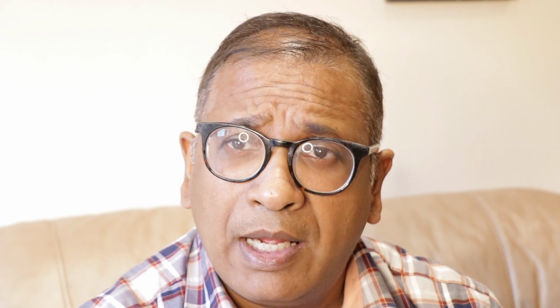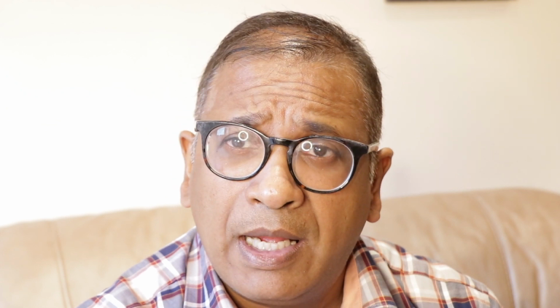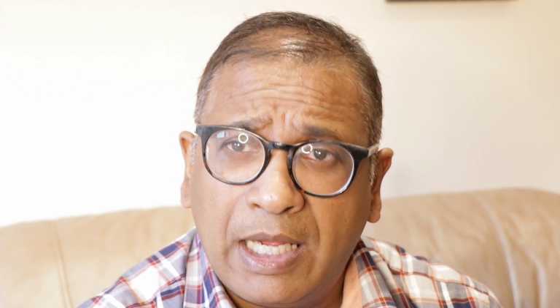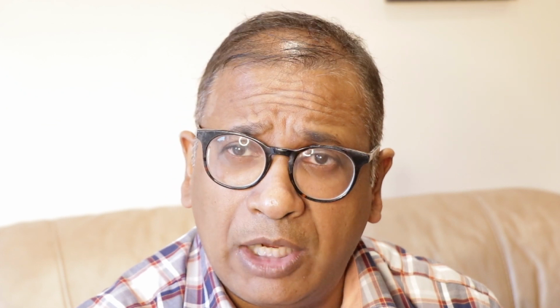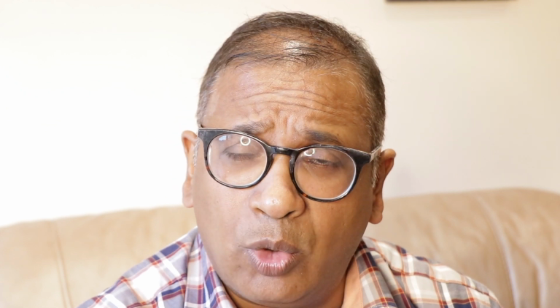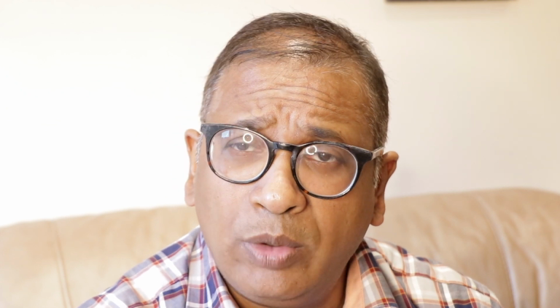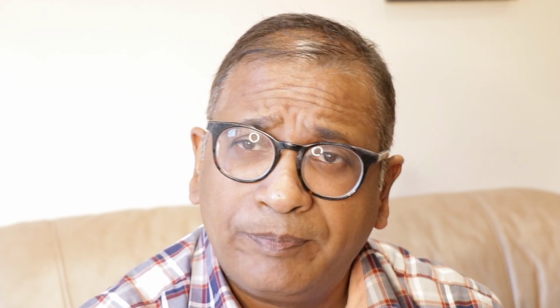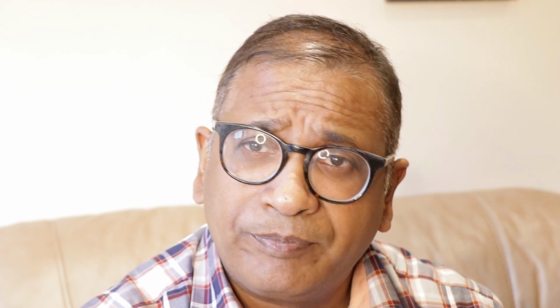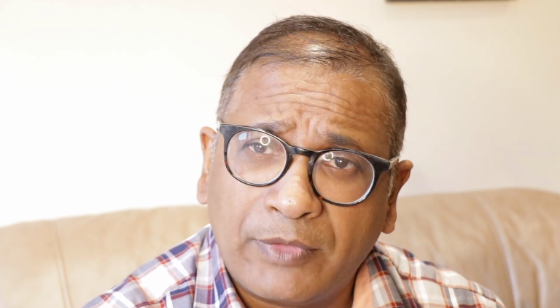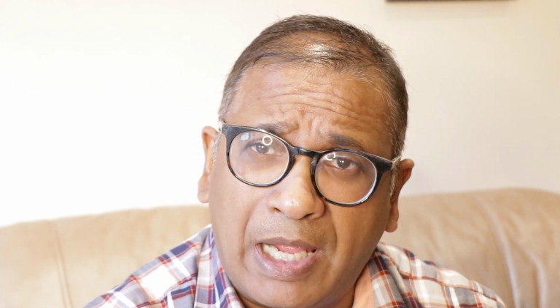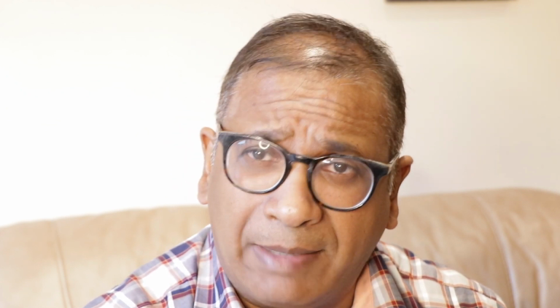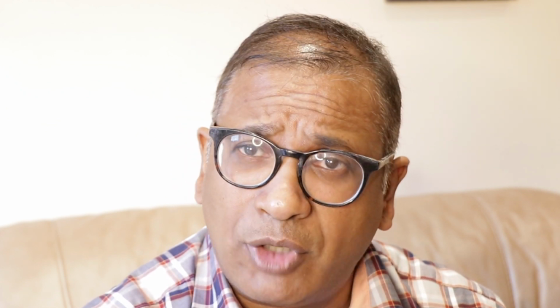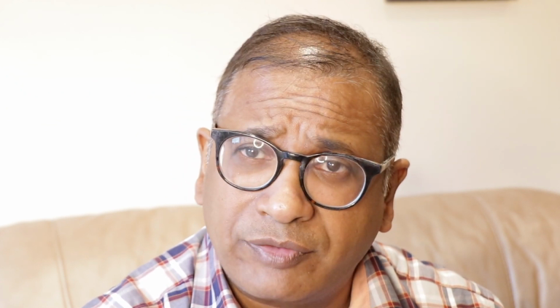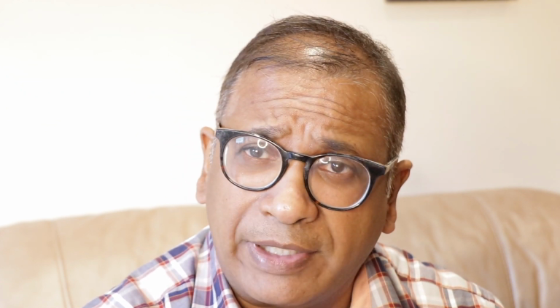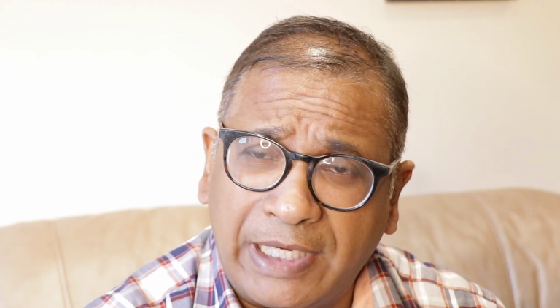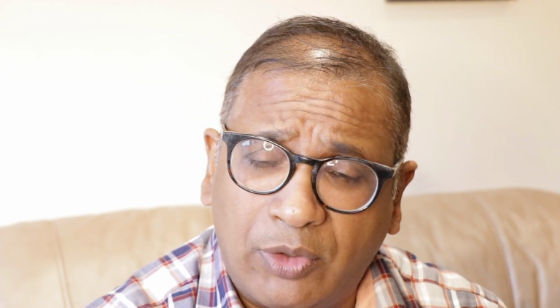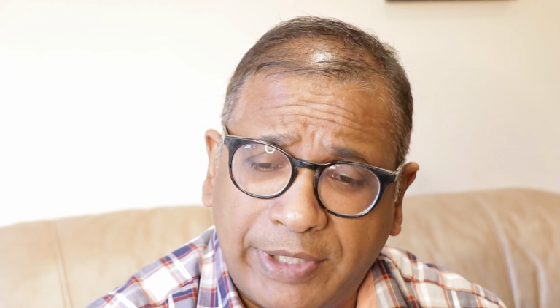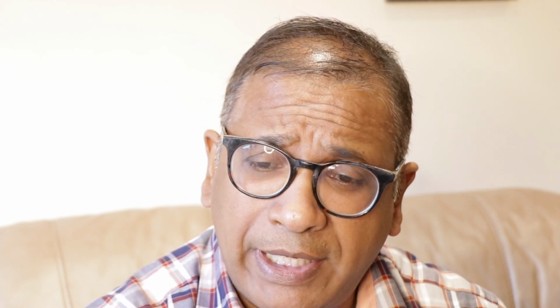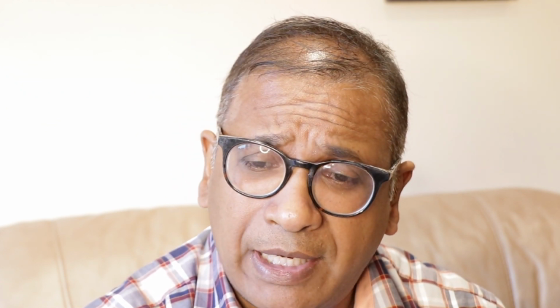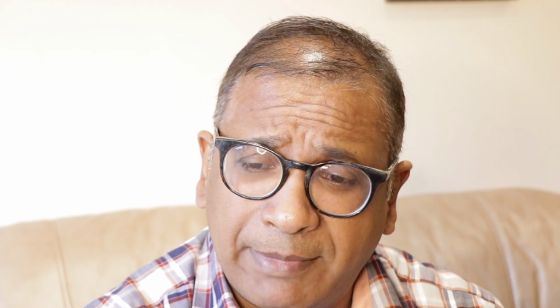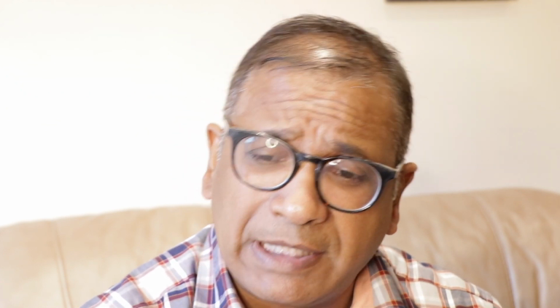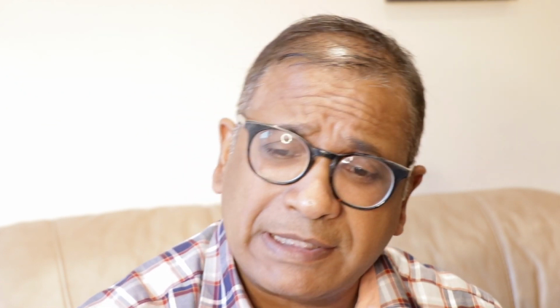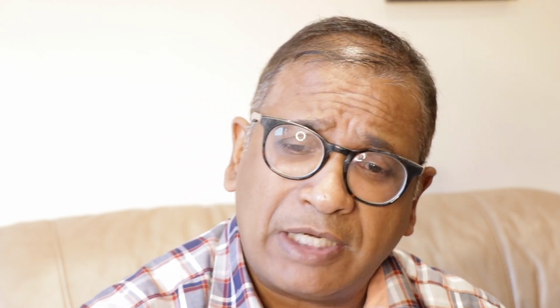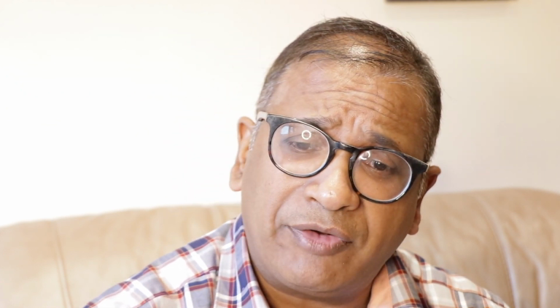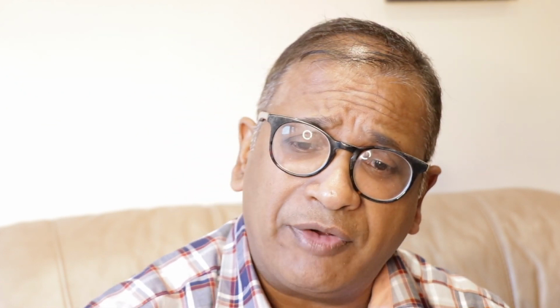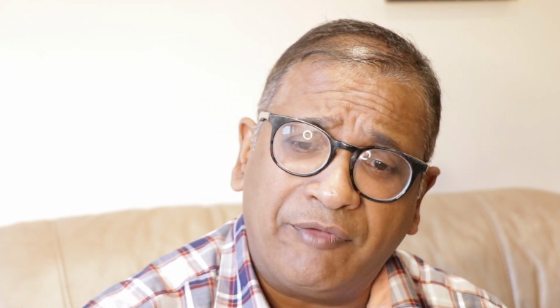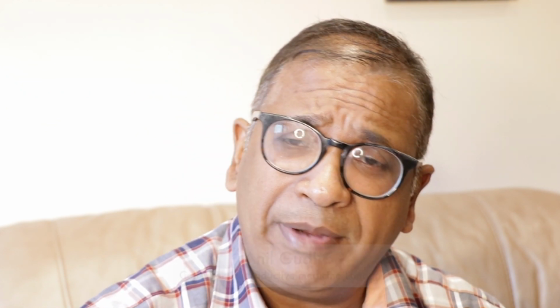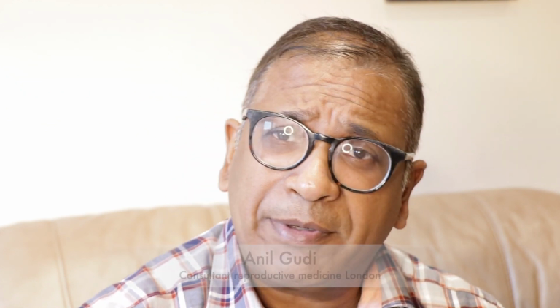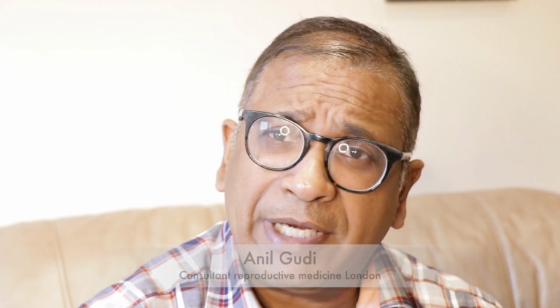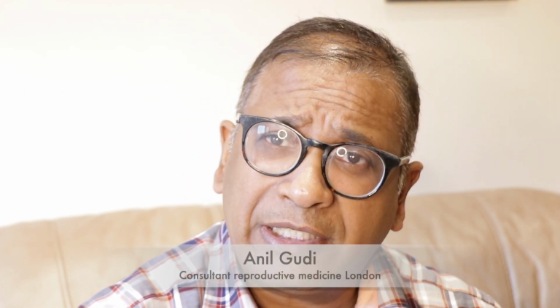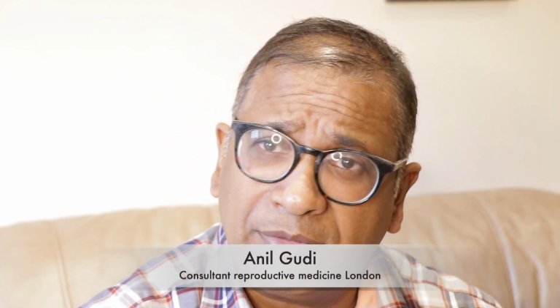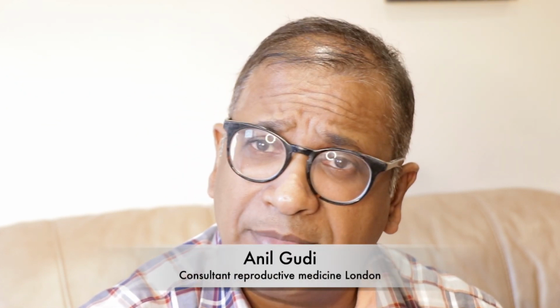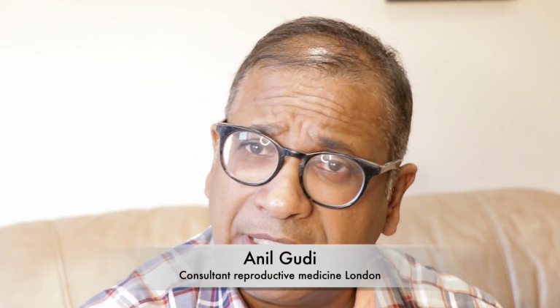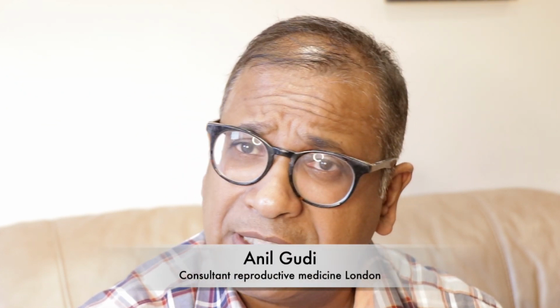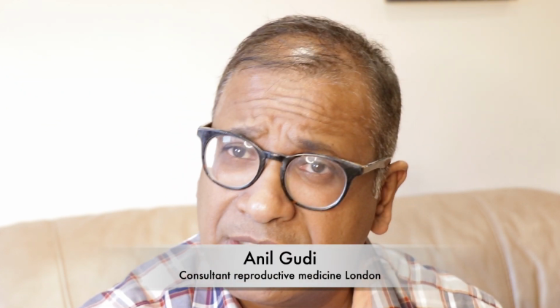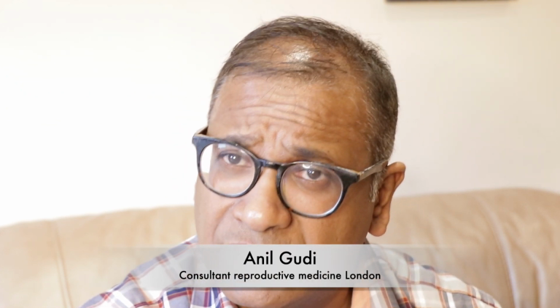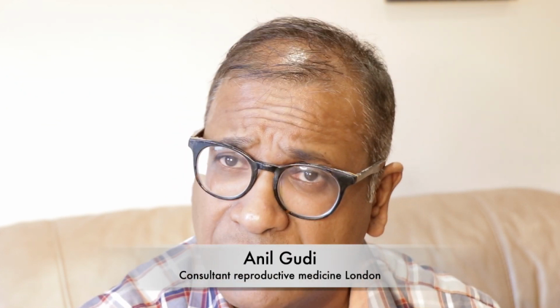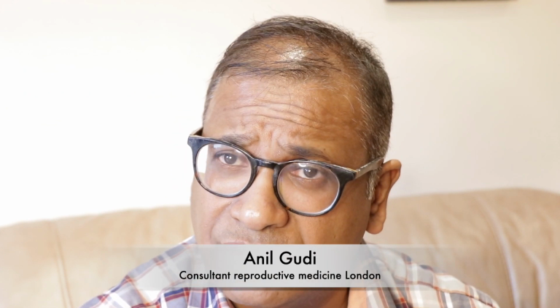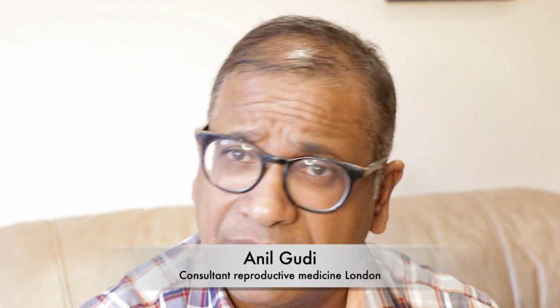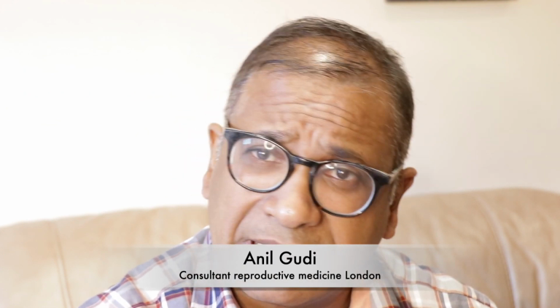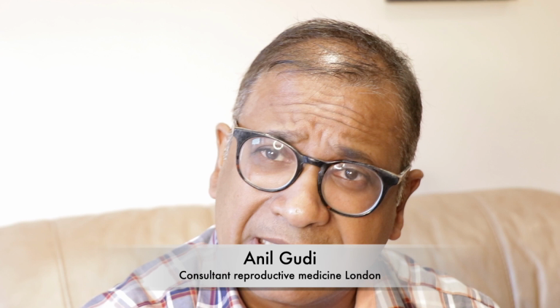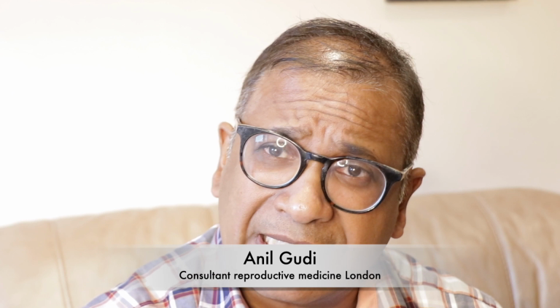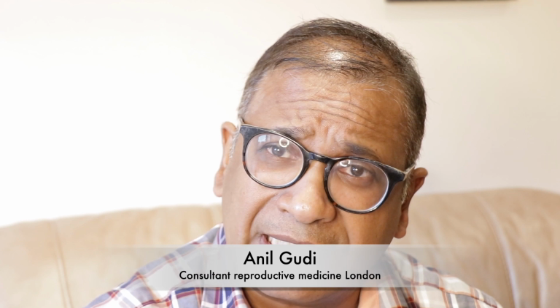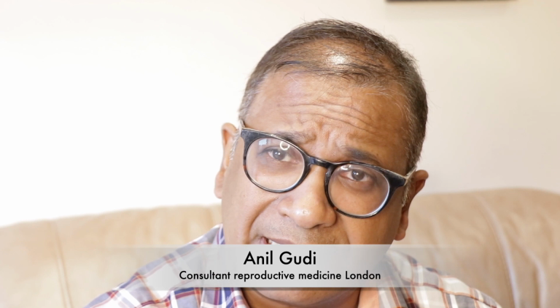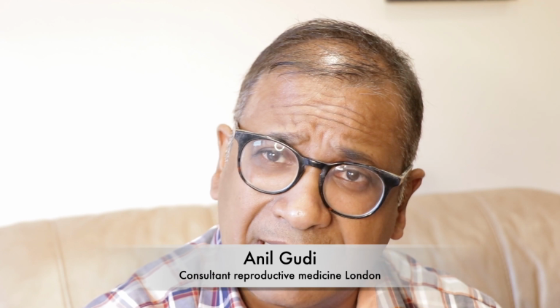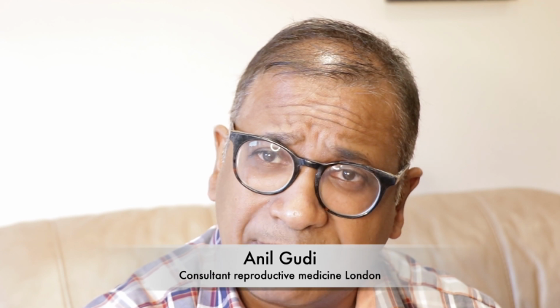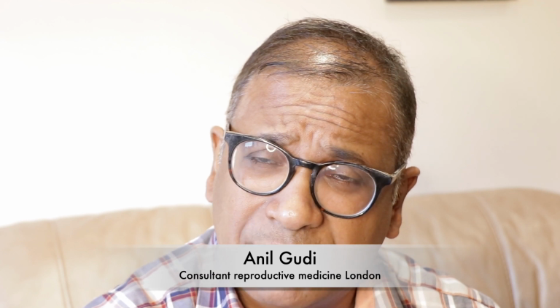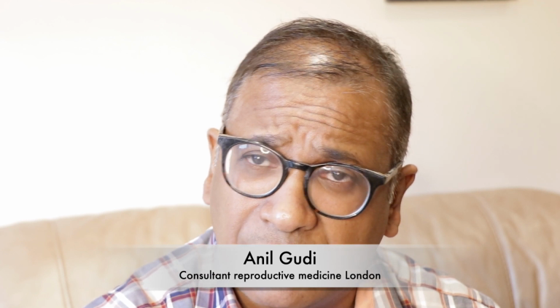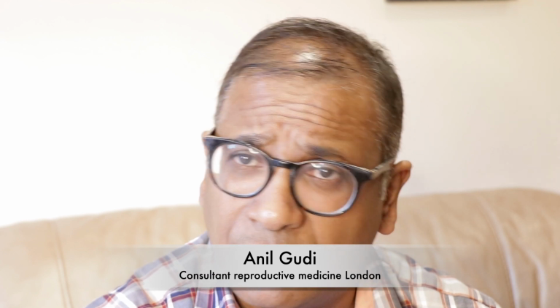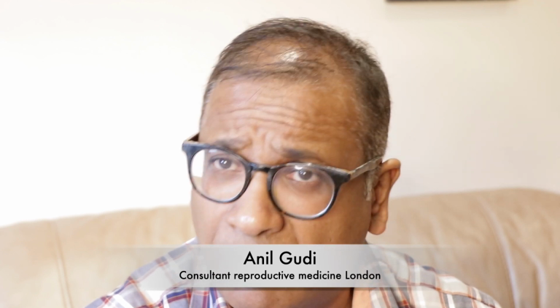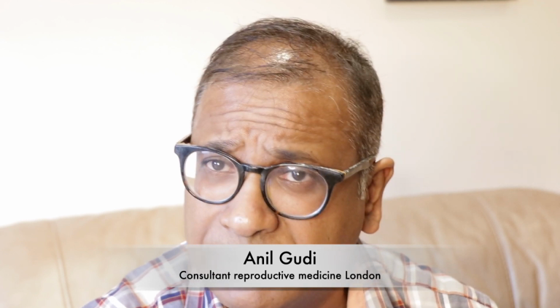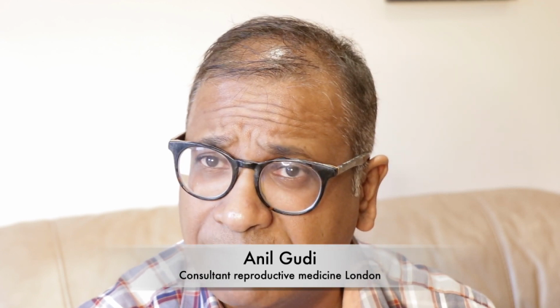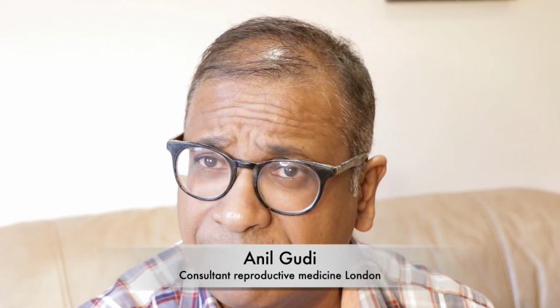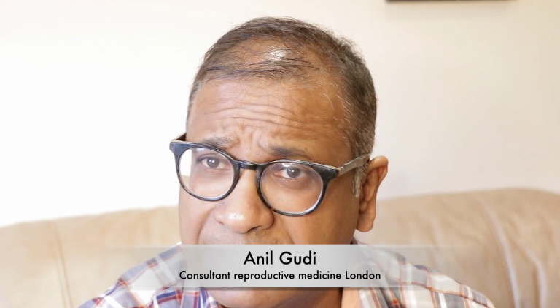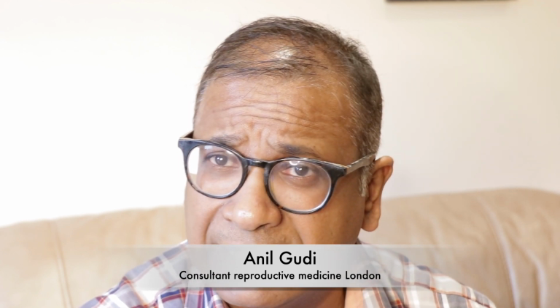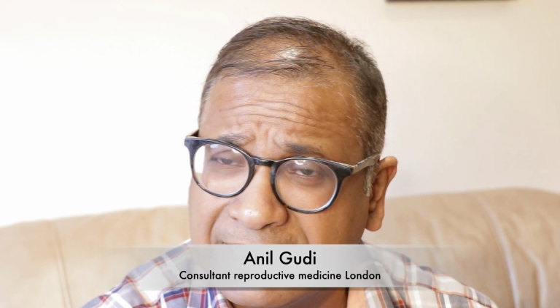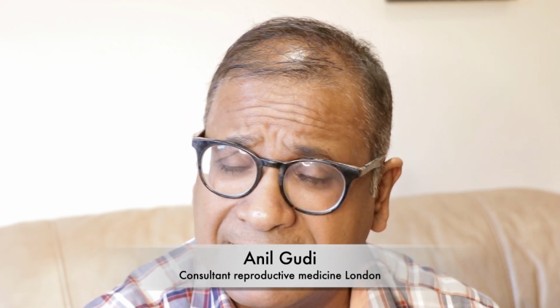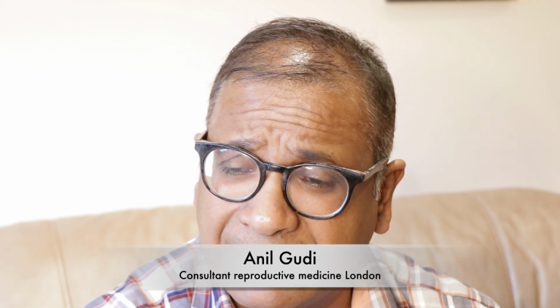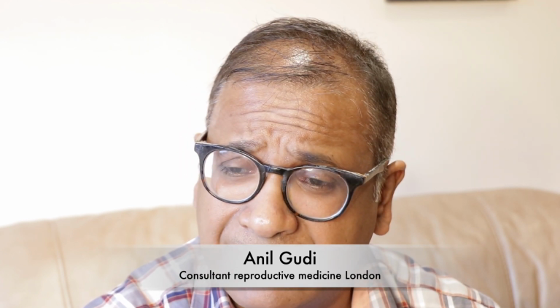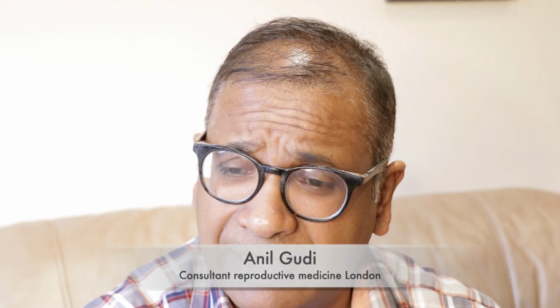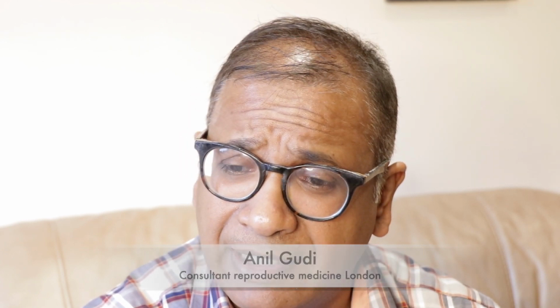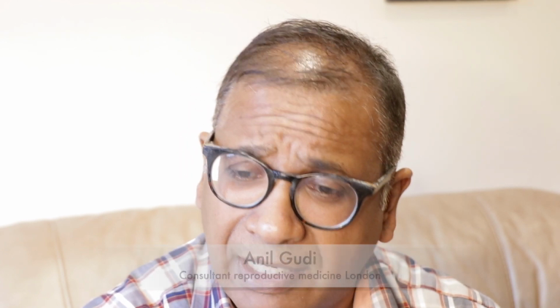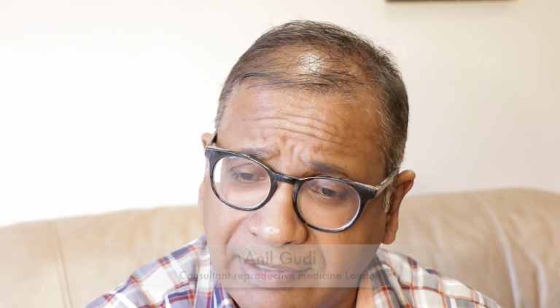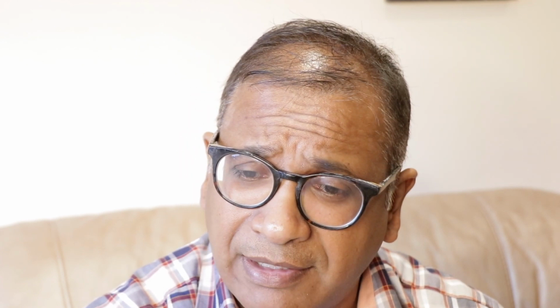Hello, I'm Dr. Anil Goody. I'm a consultant in reproductive medicine, surgery, and assisted conception at the Hormerton Fertility Centre in London.